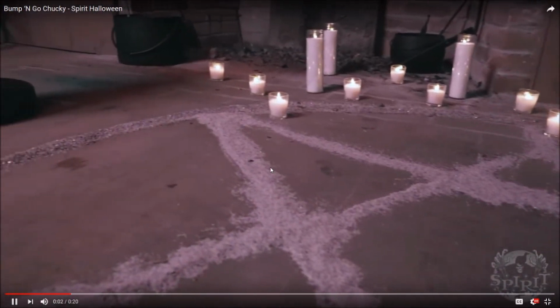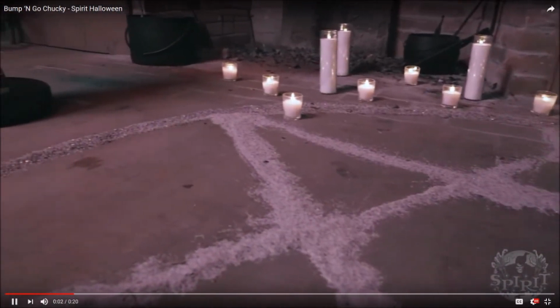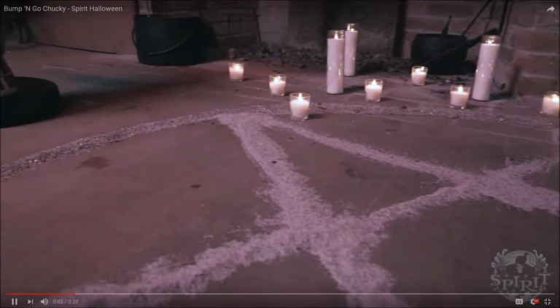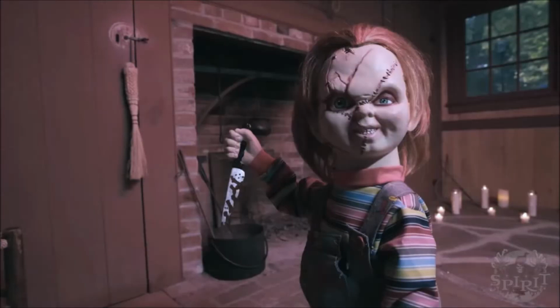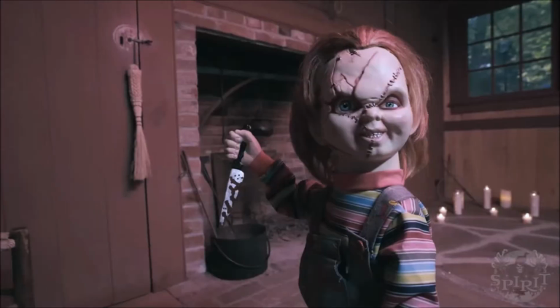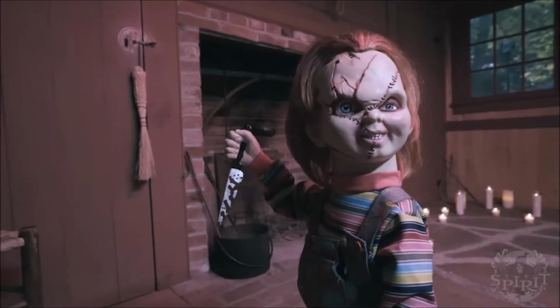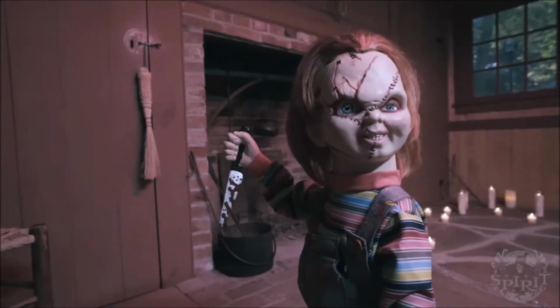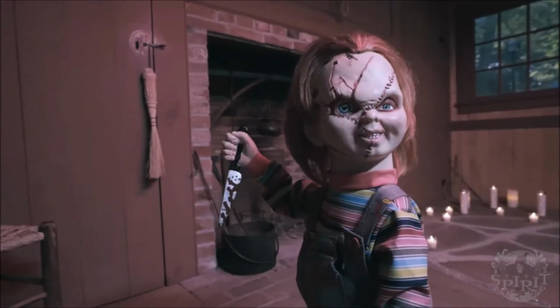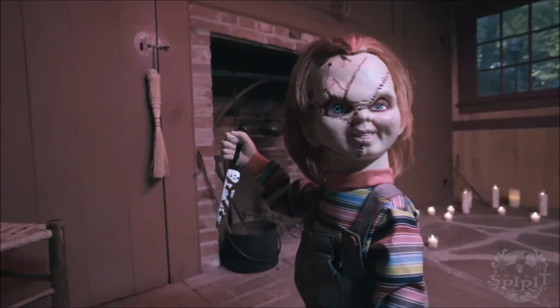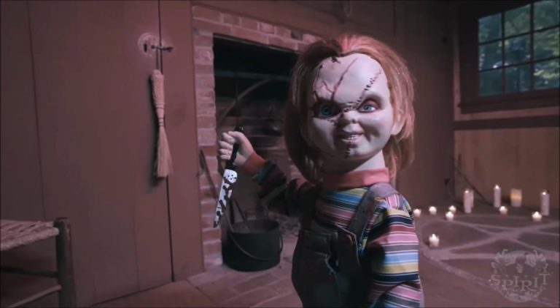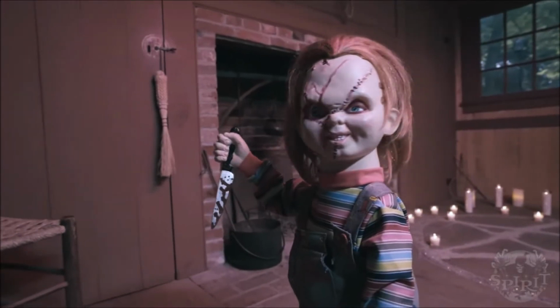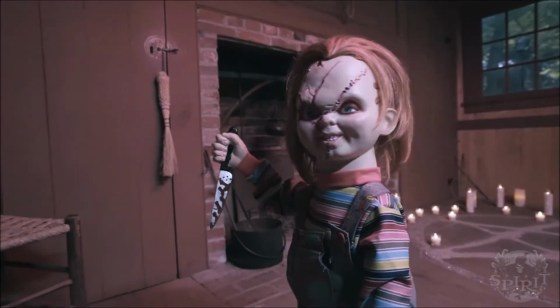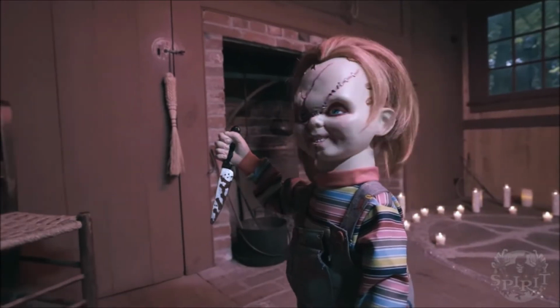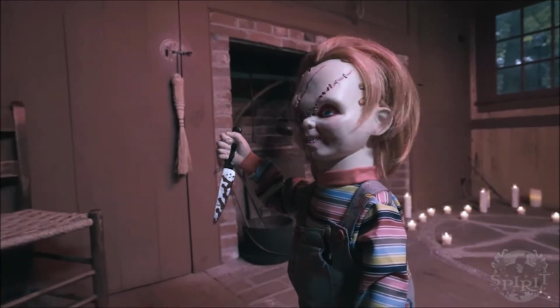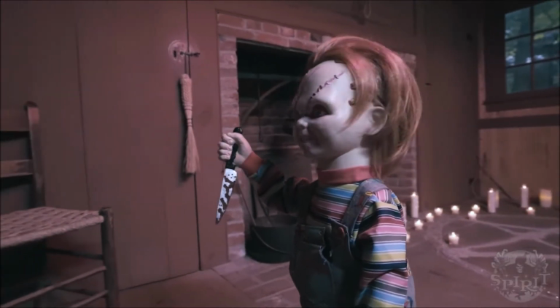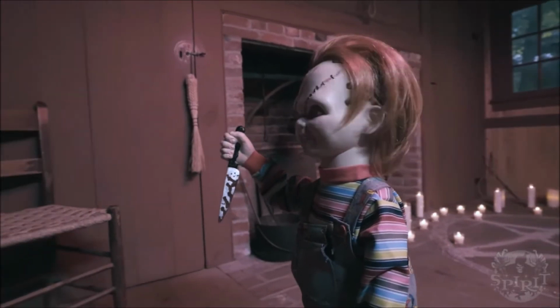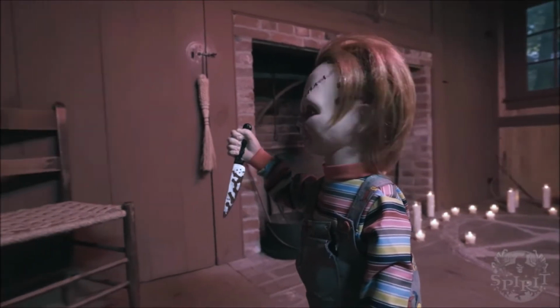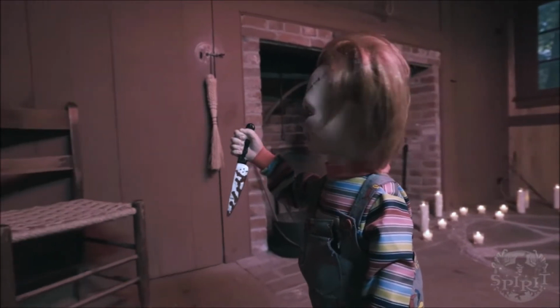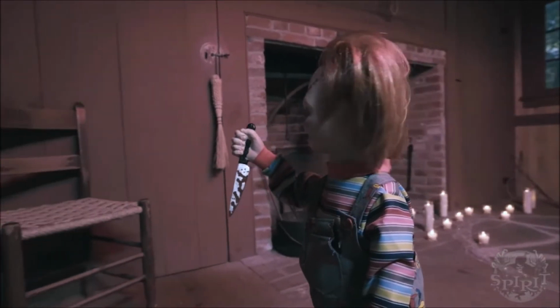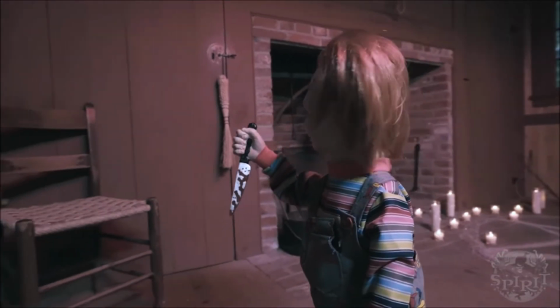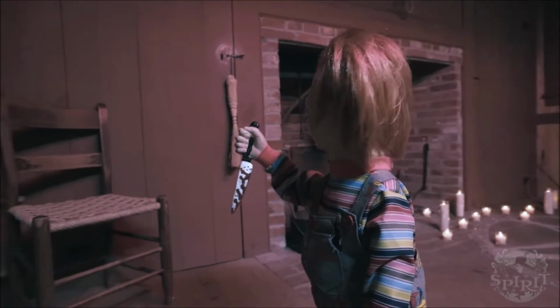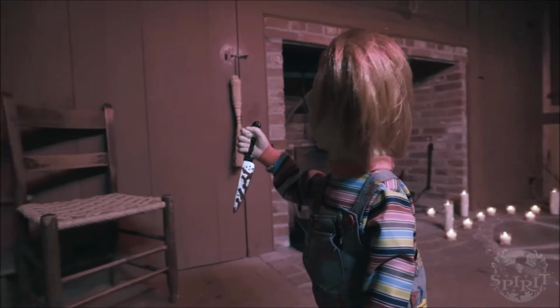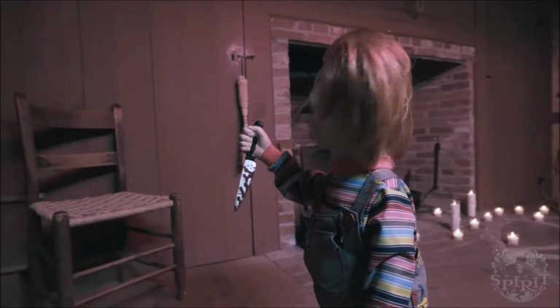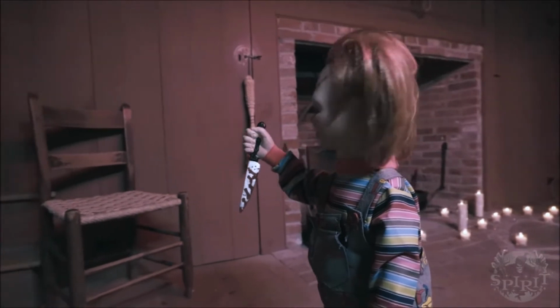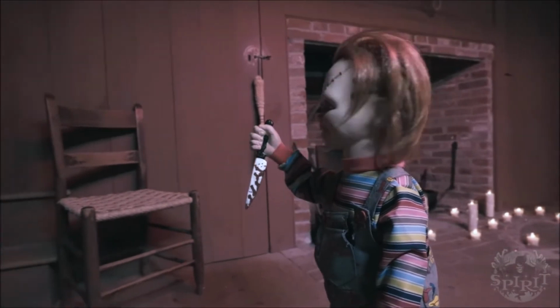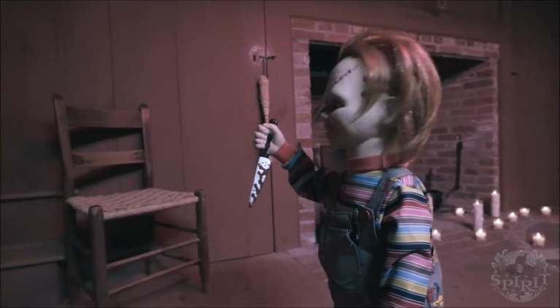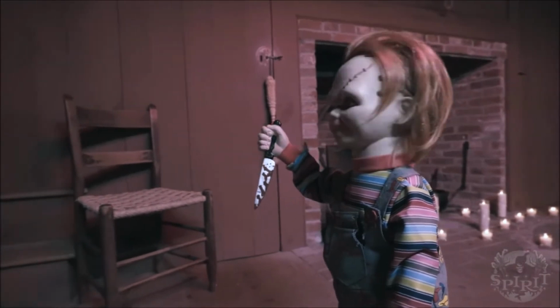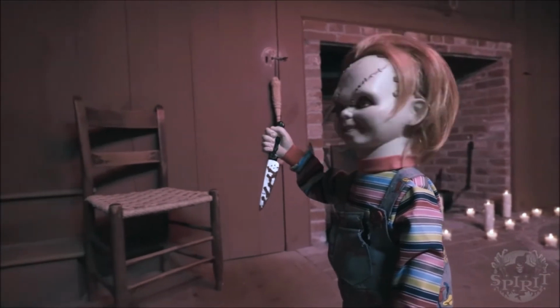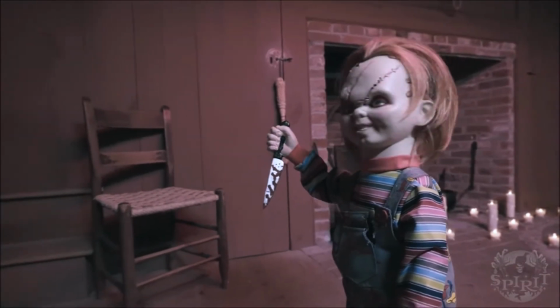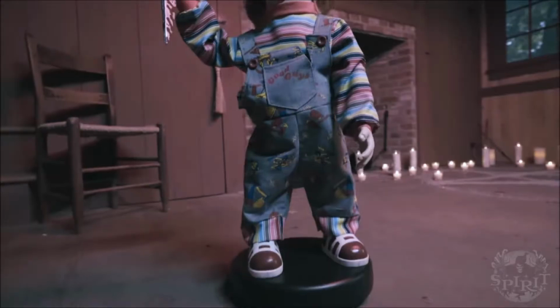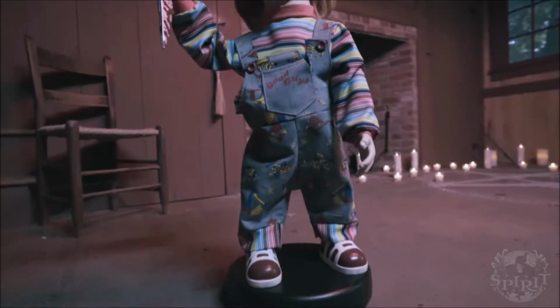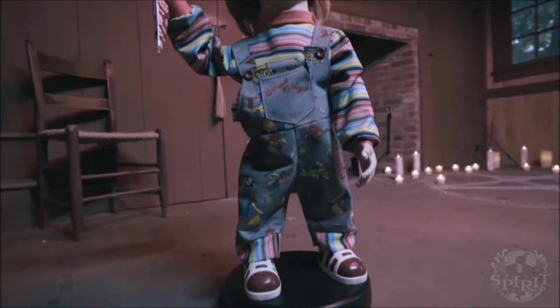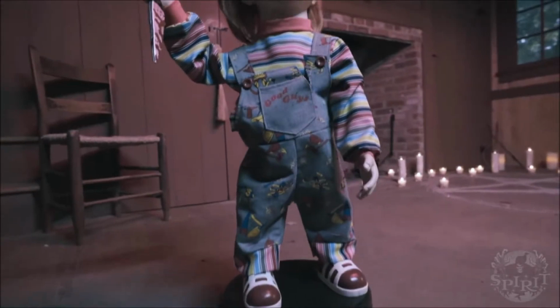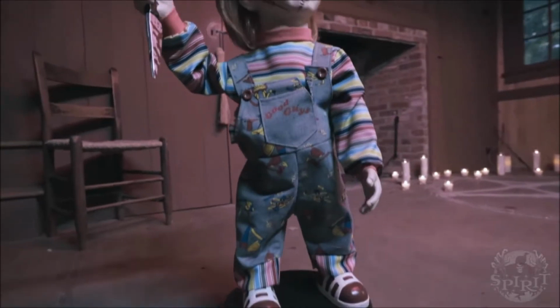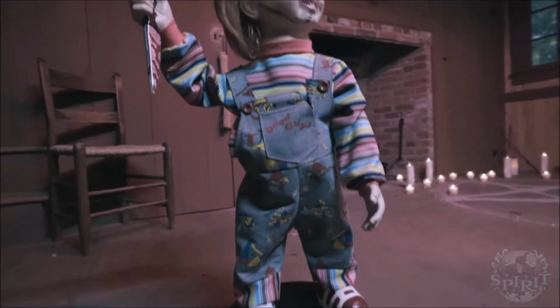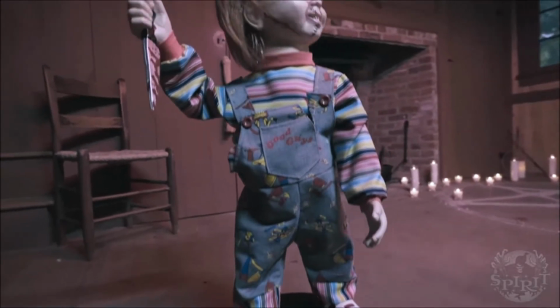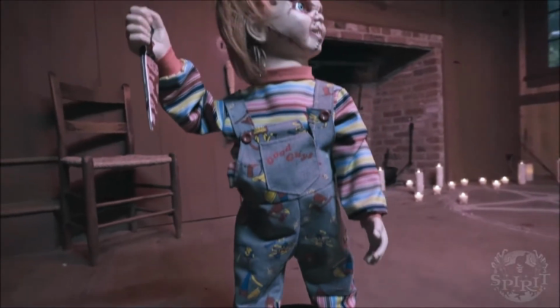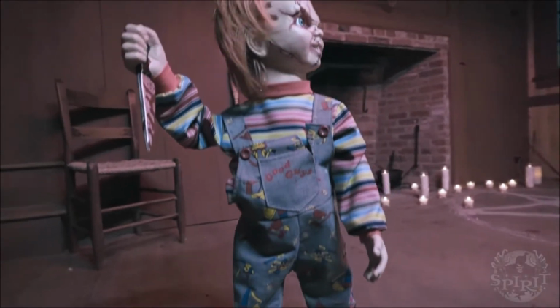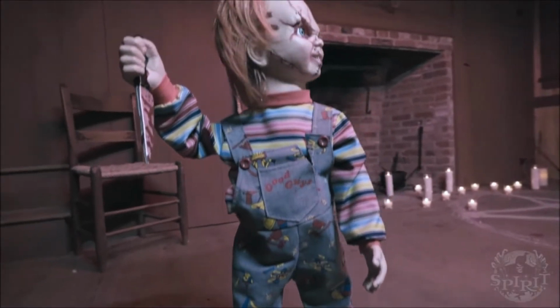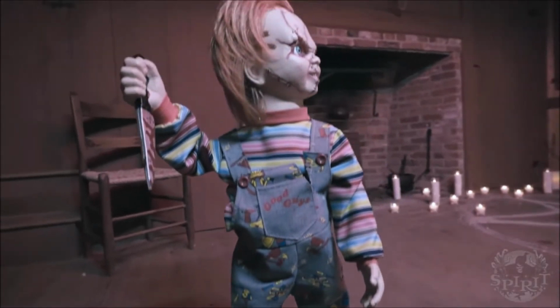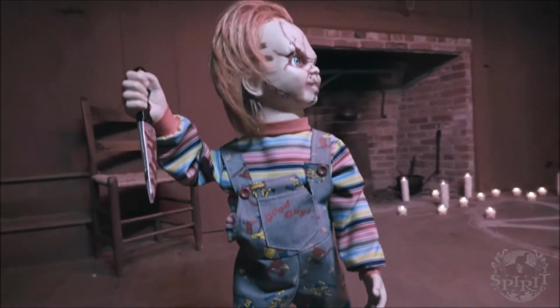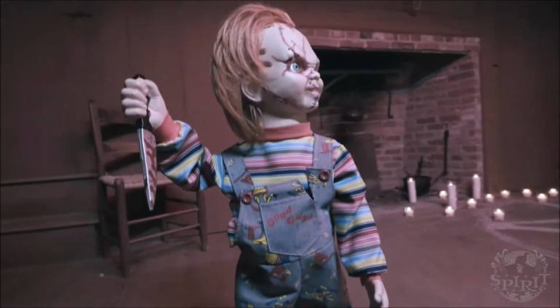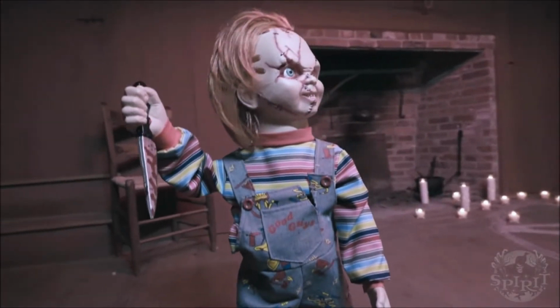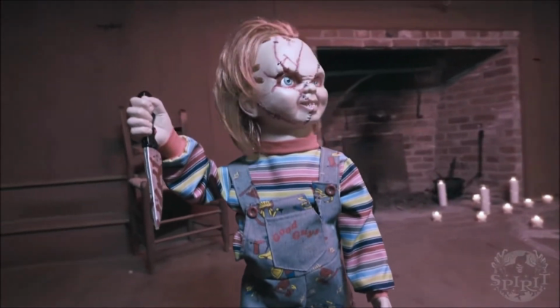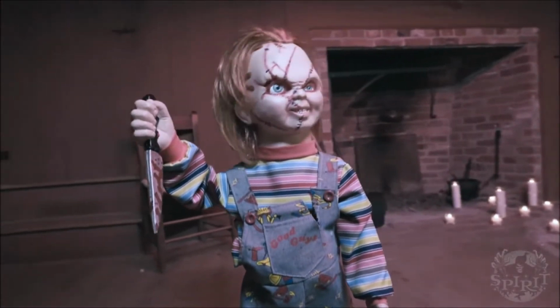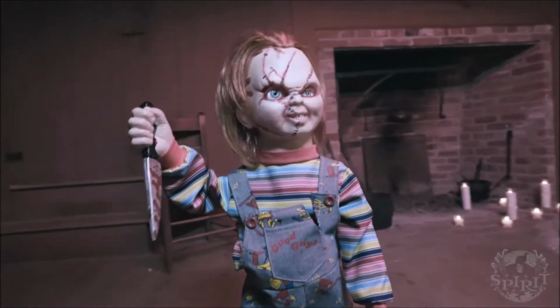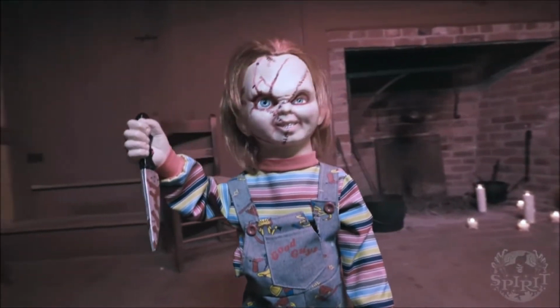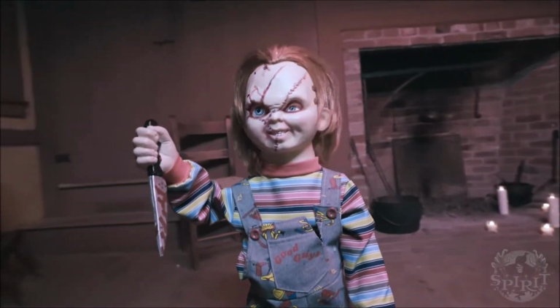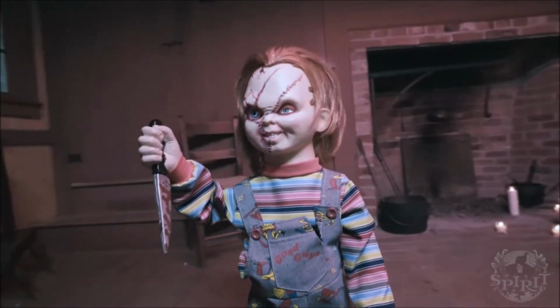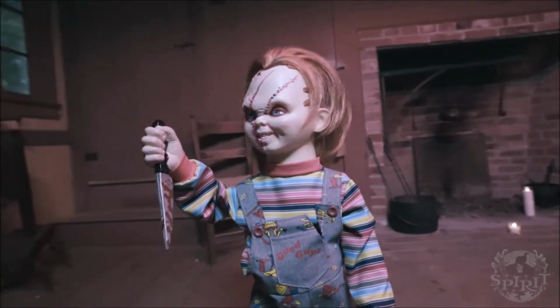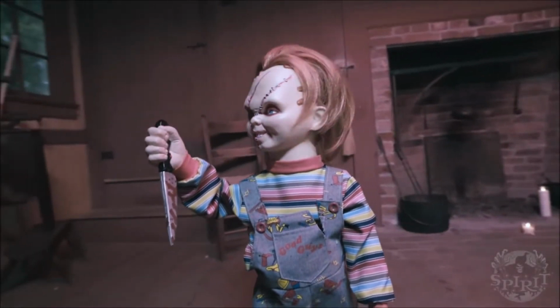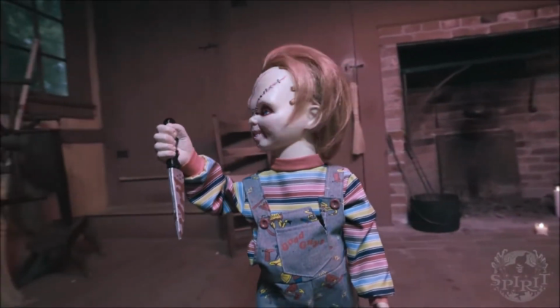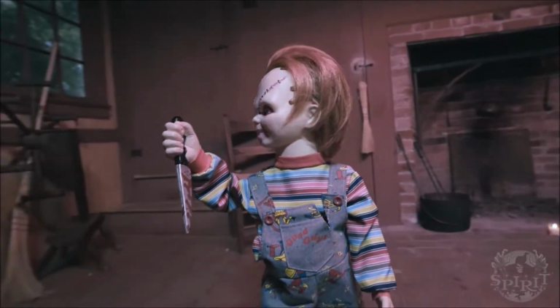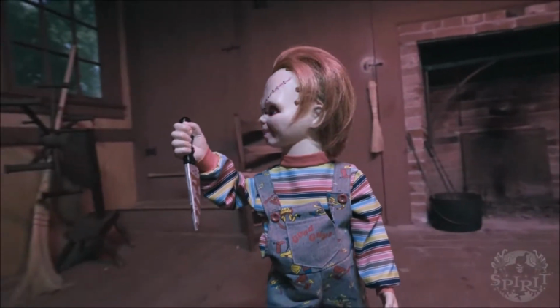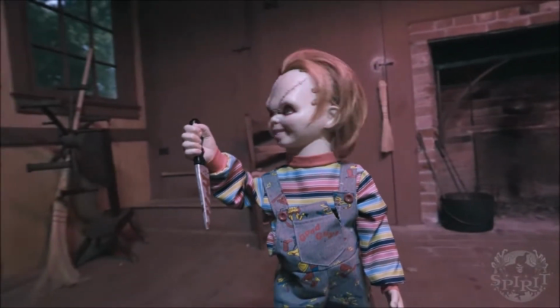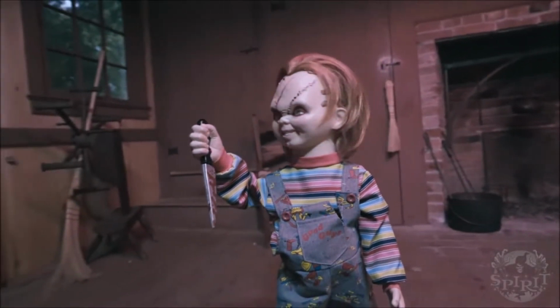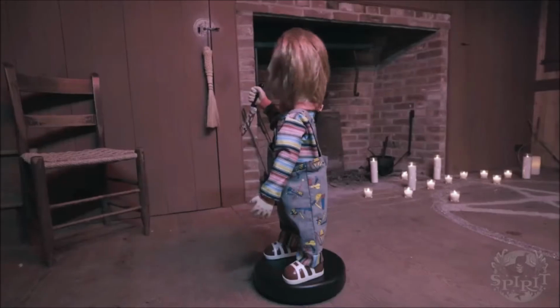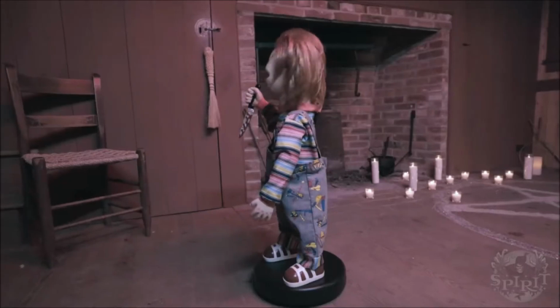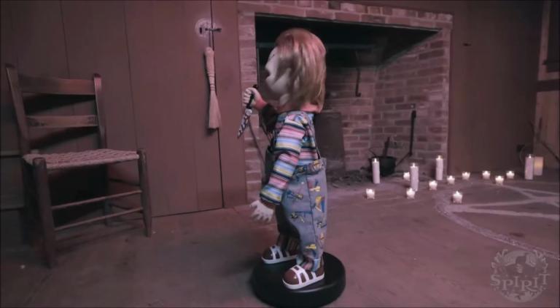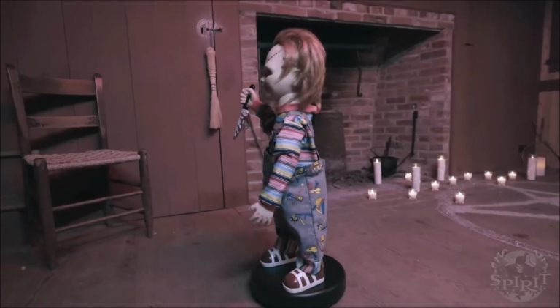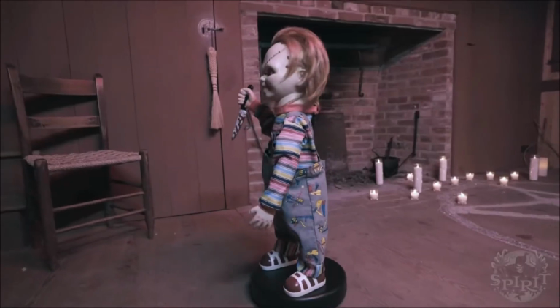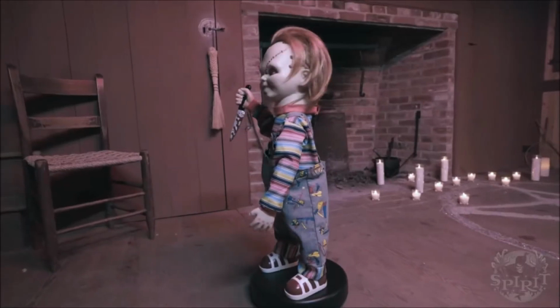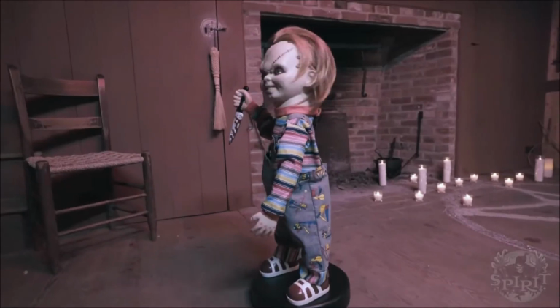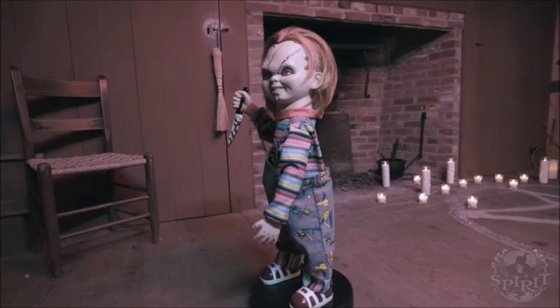Now the first thing we got to do is get me out of this body once and for all — it's showtime!